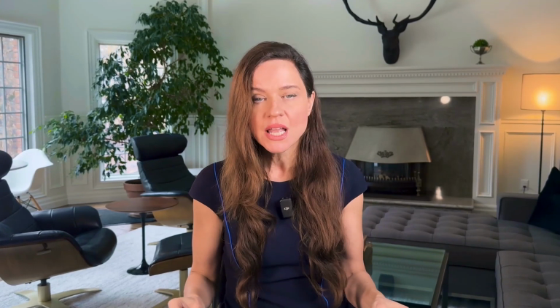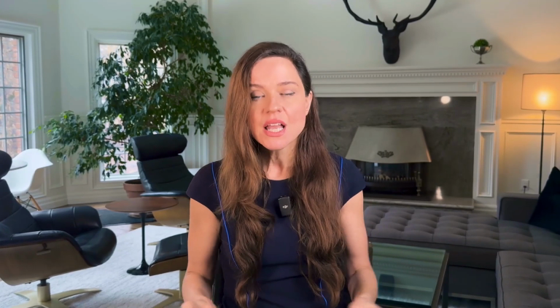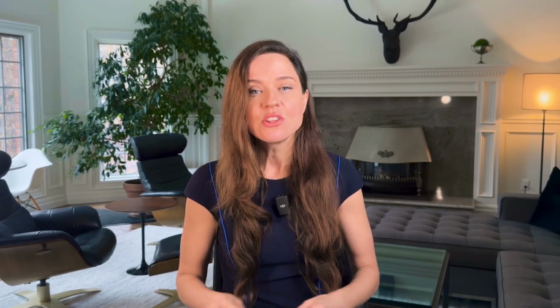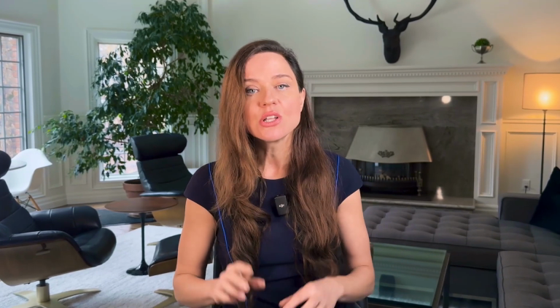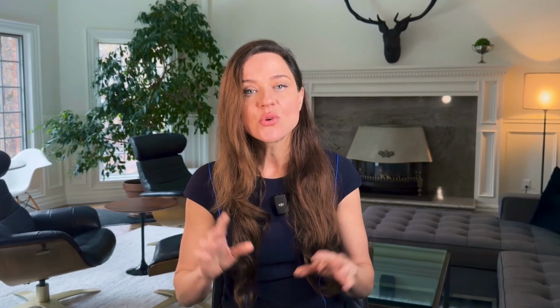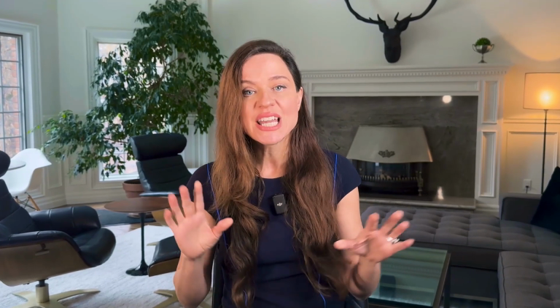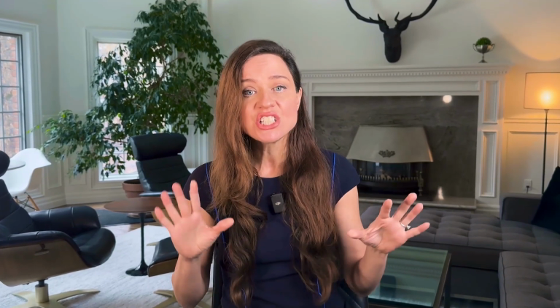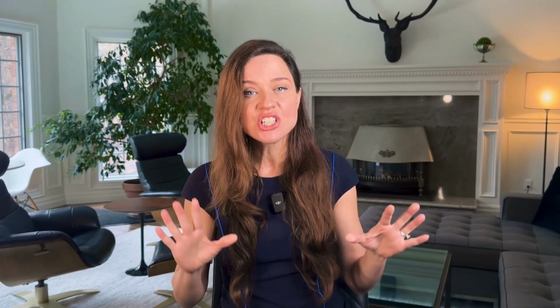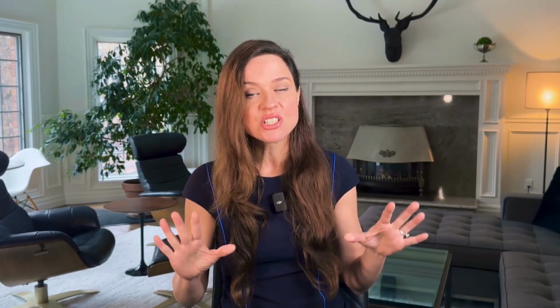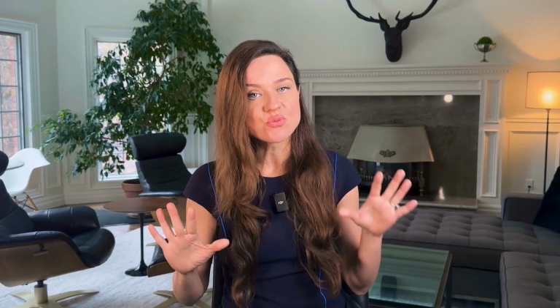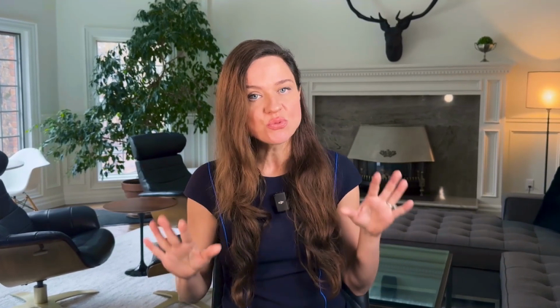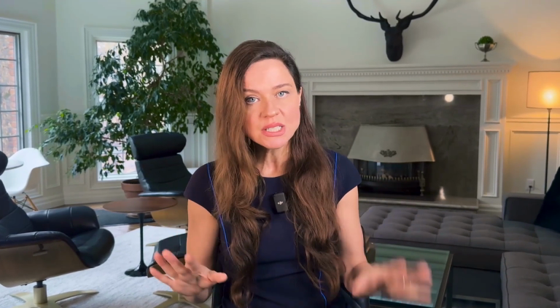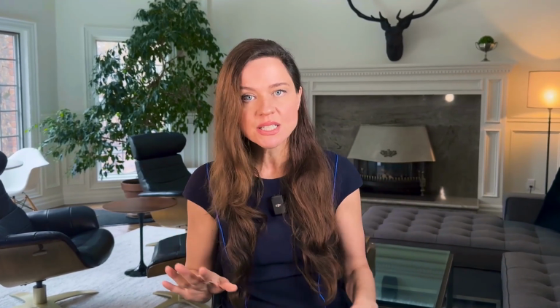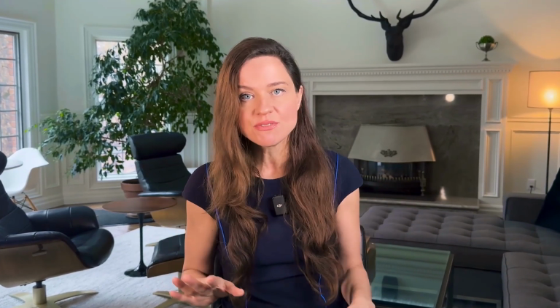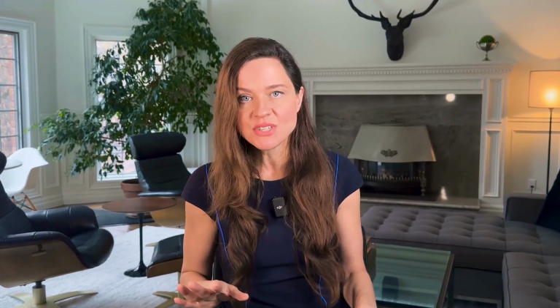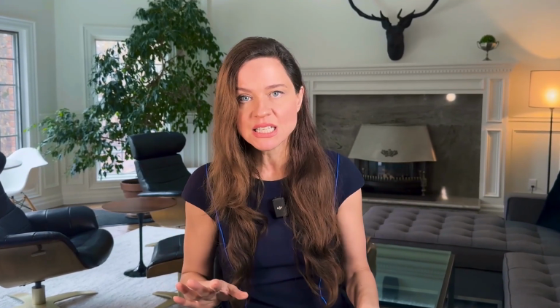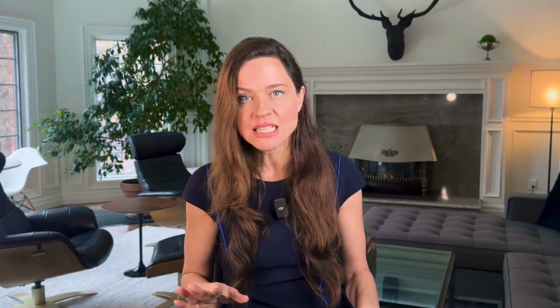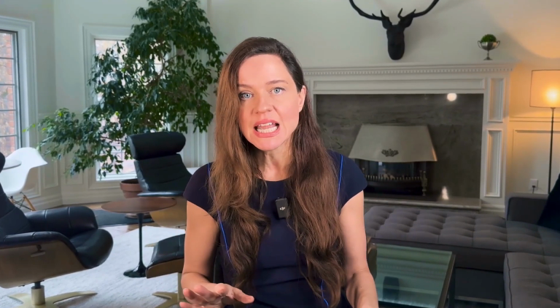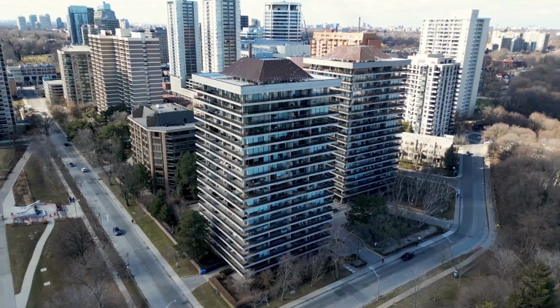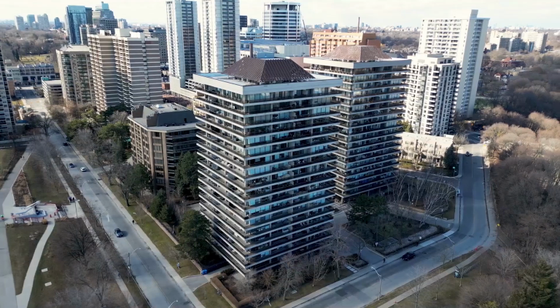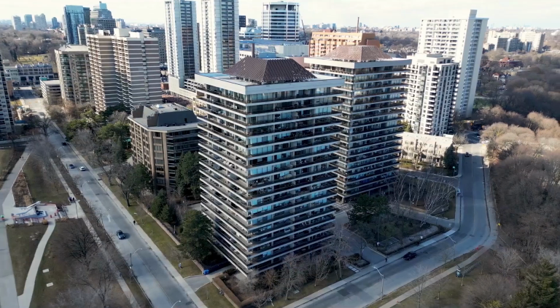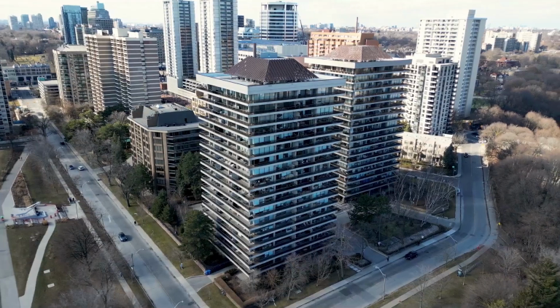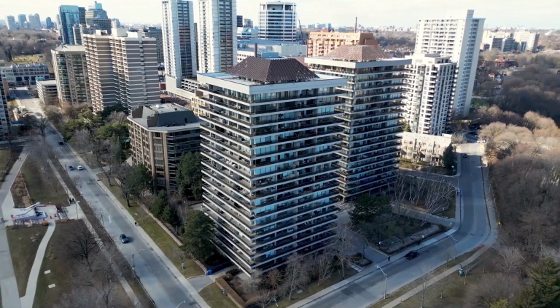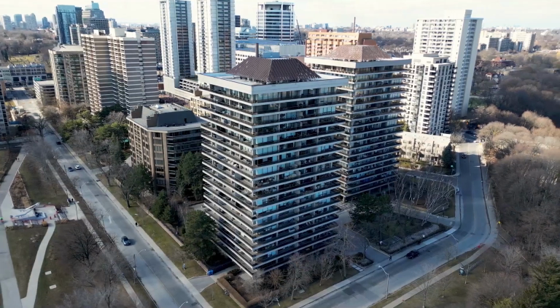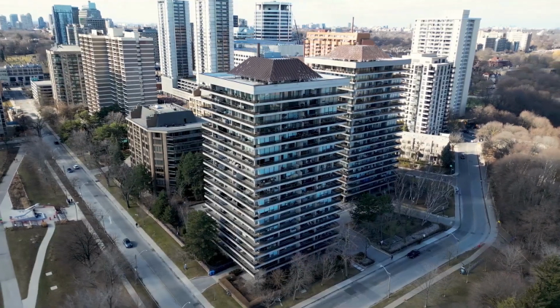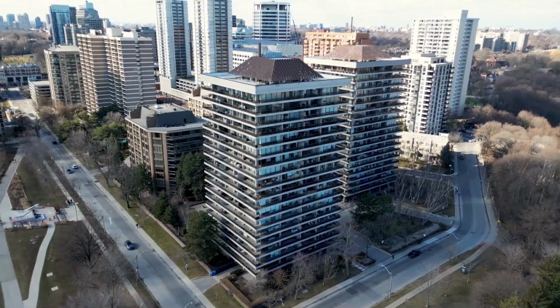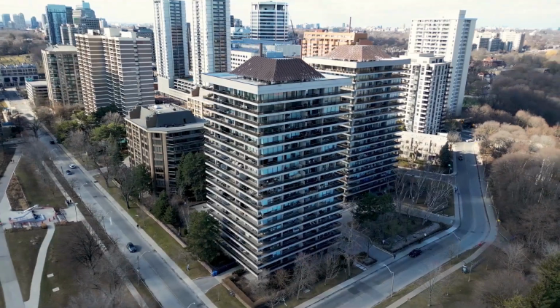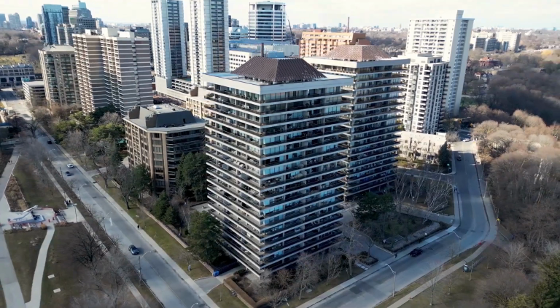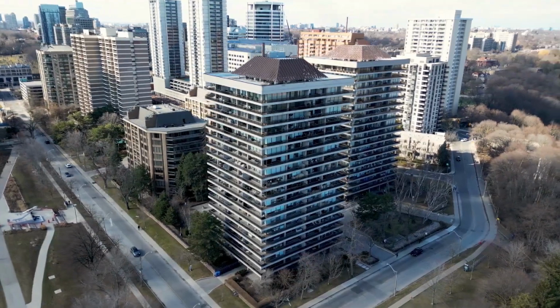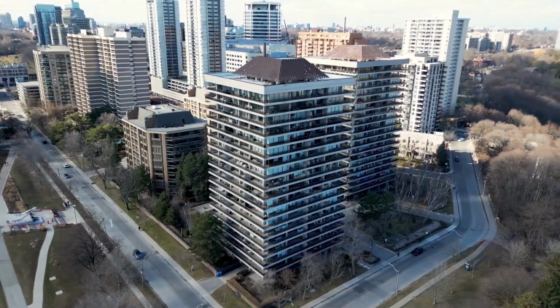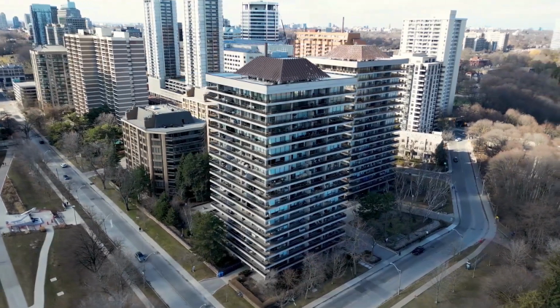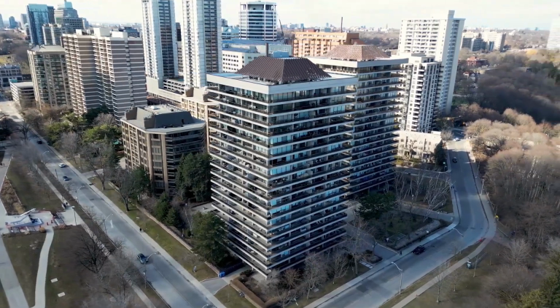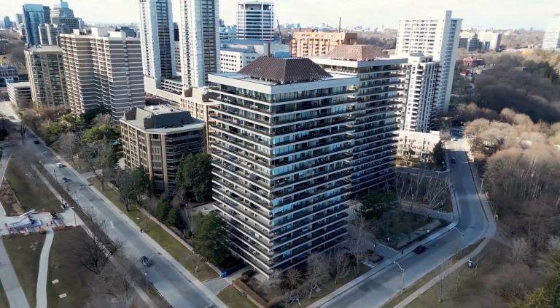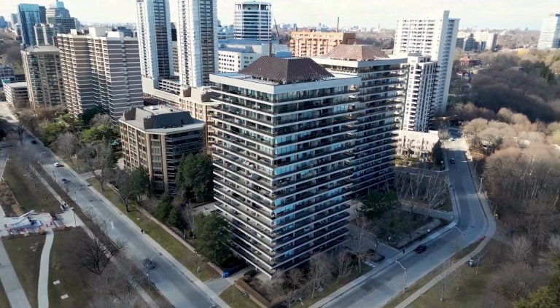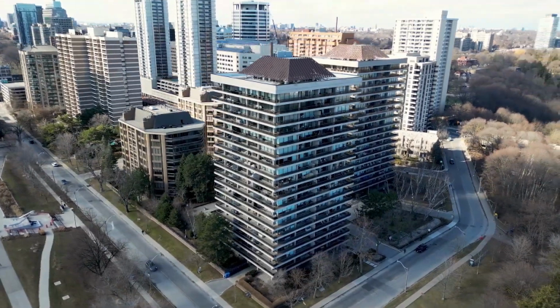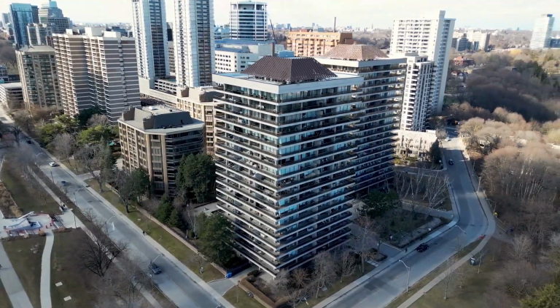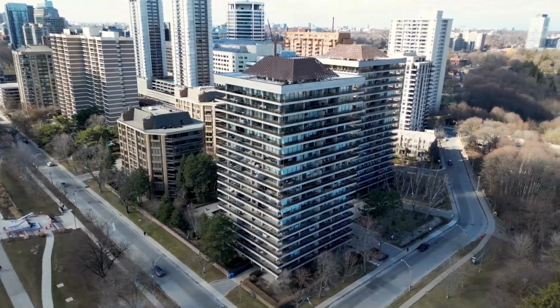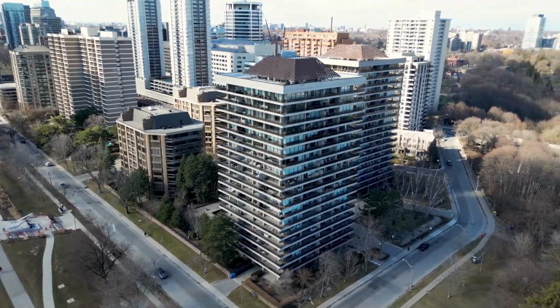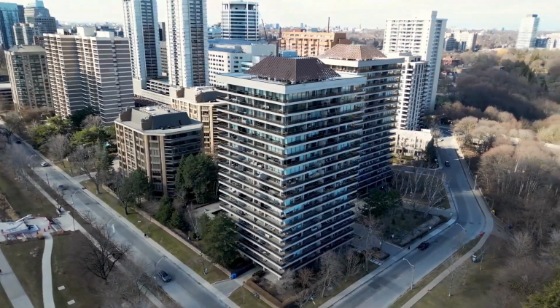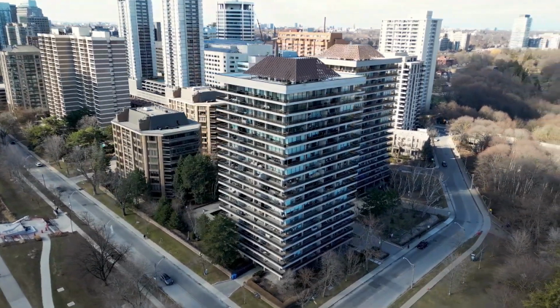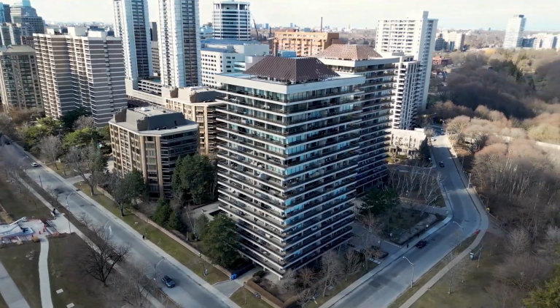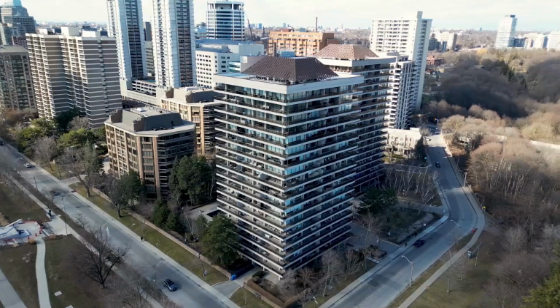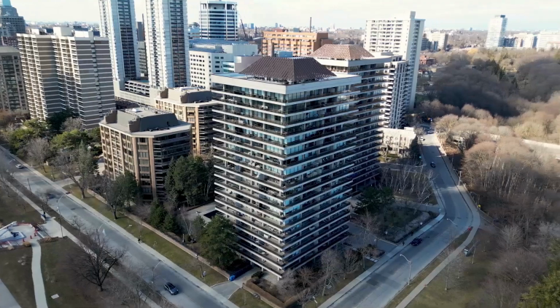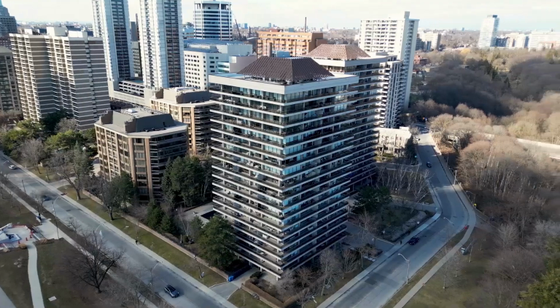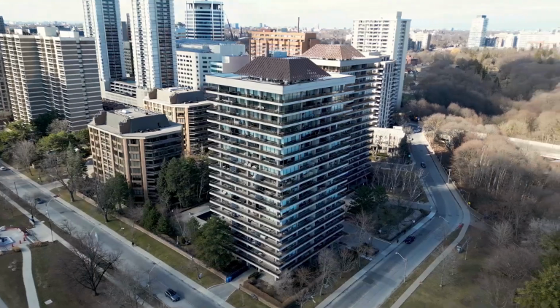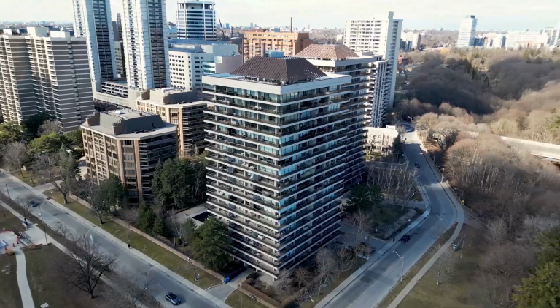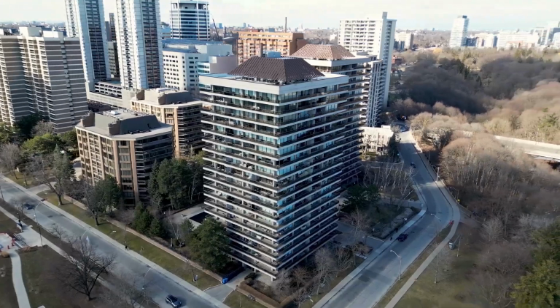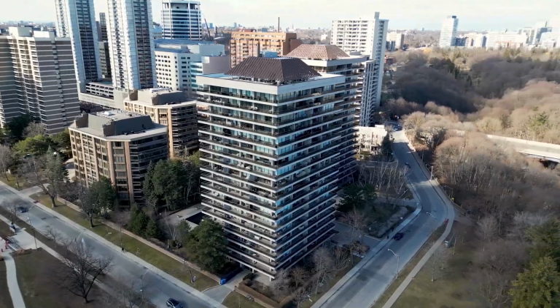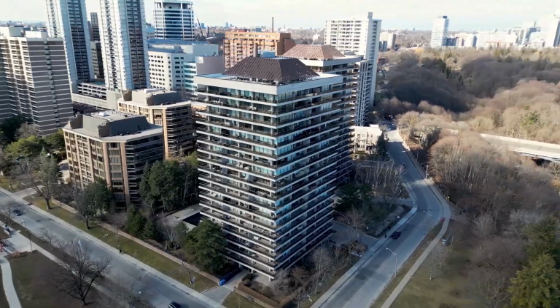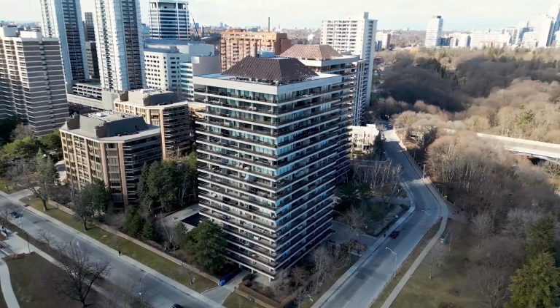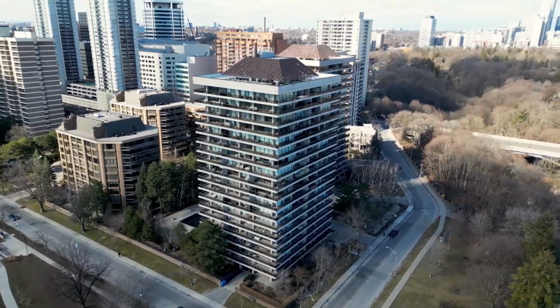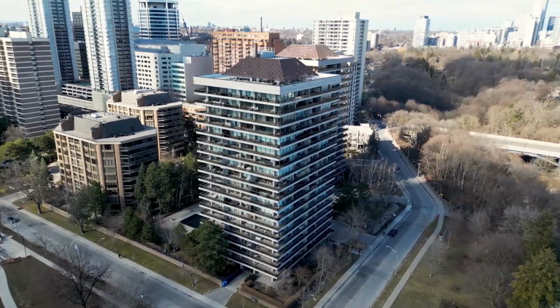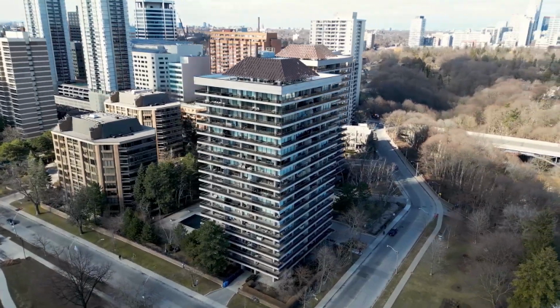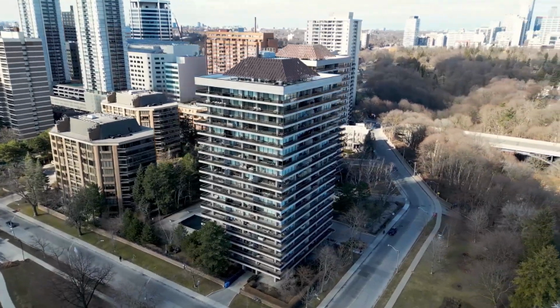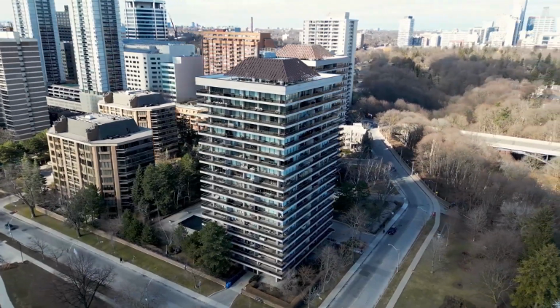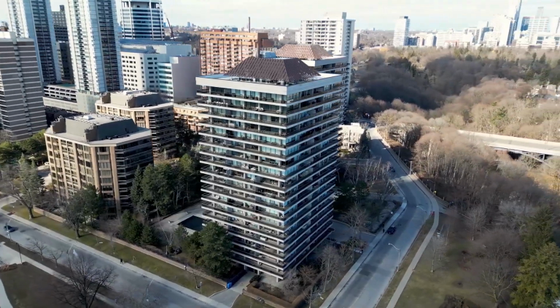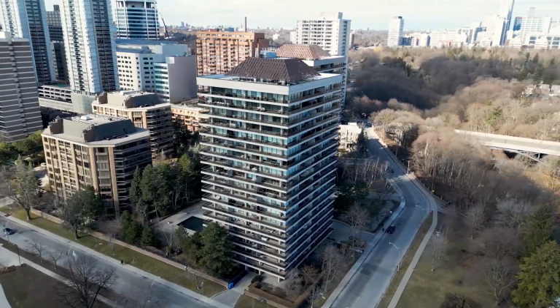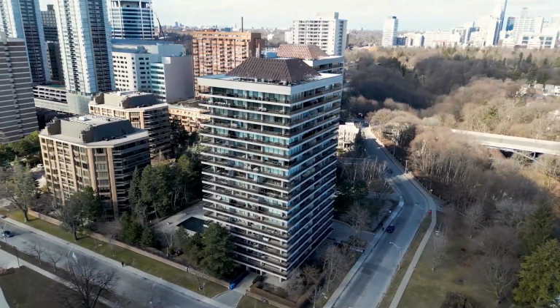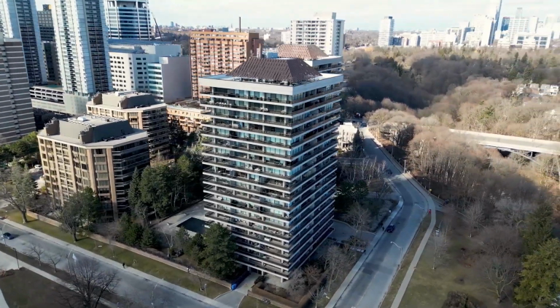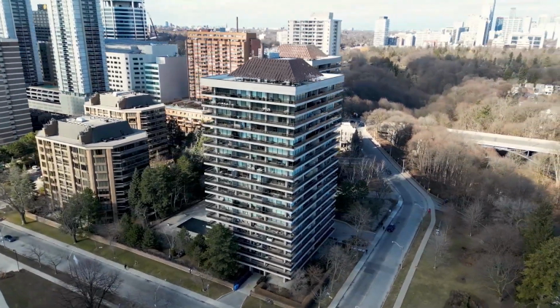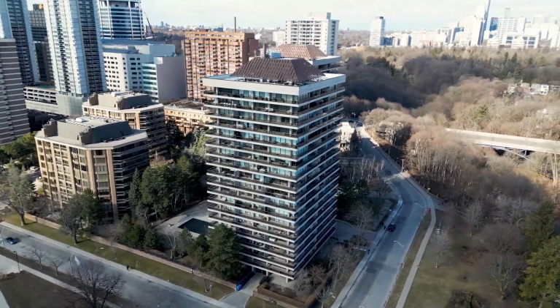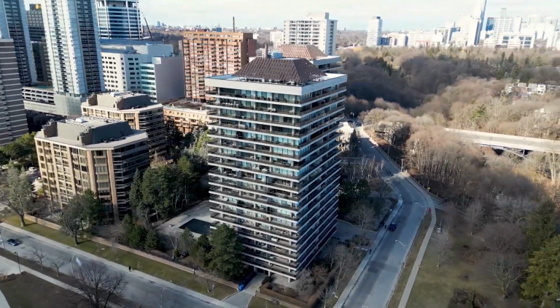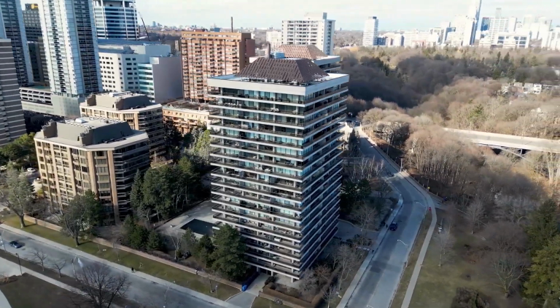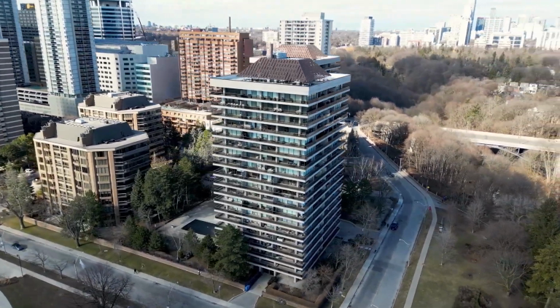The location is really convenient — steps away from Farm Boy, Loblaws, and medical and dental clinics in the heart of Yonge and St. Clair.